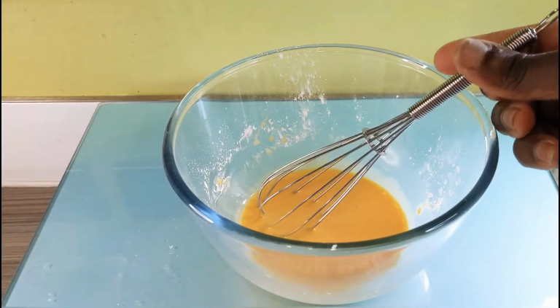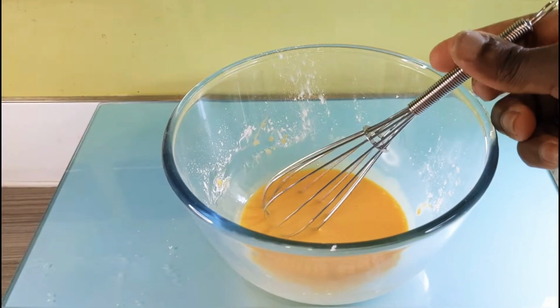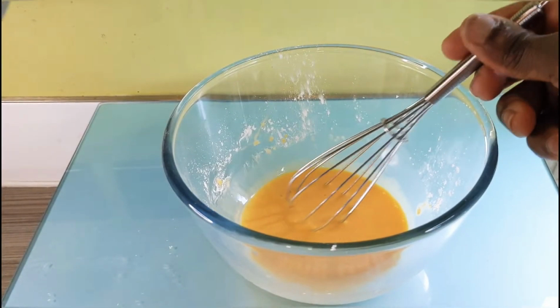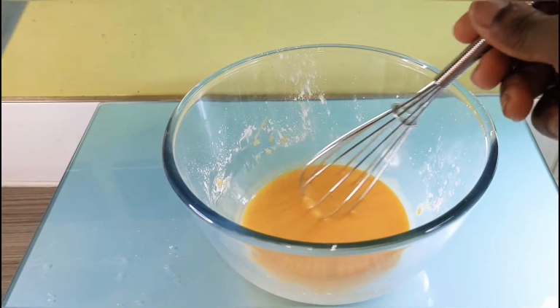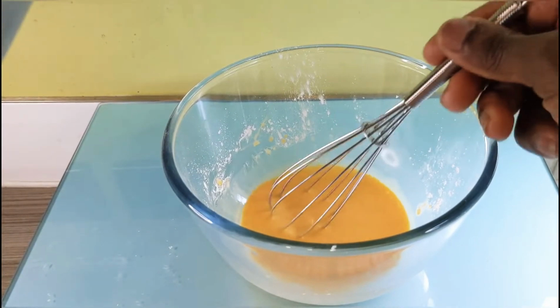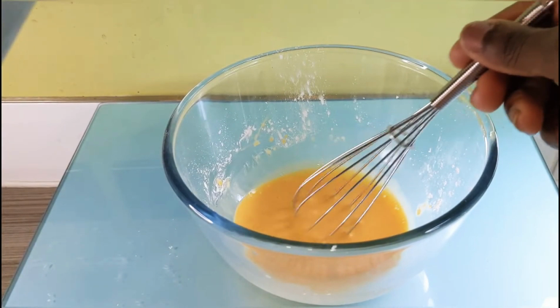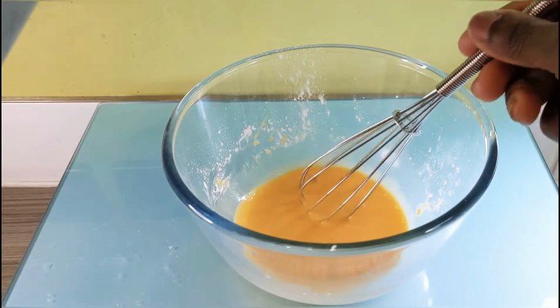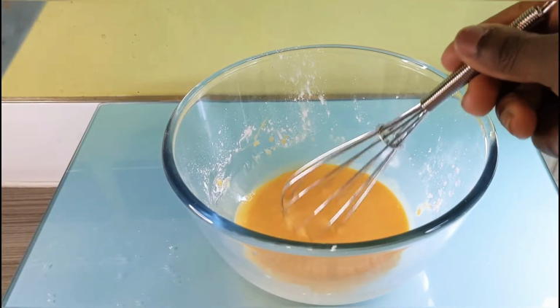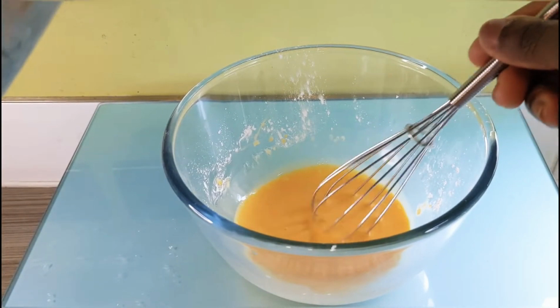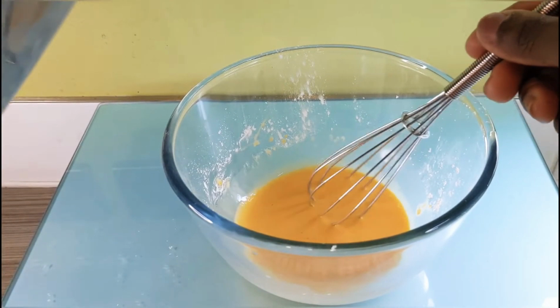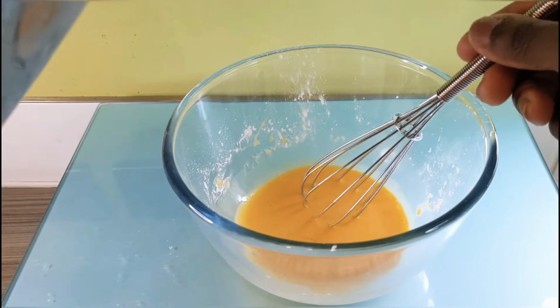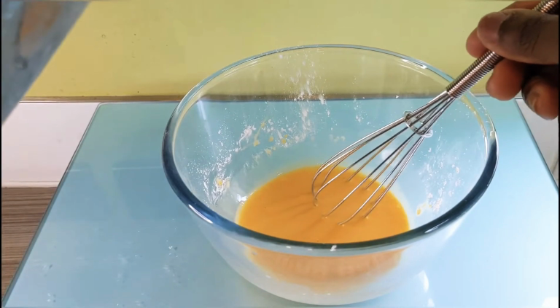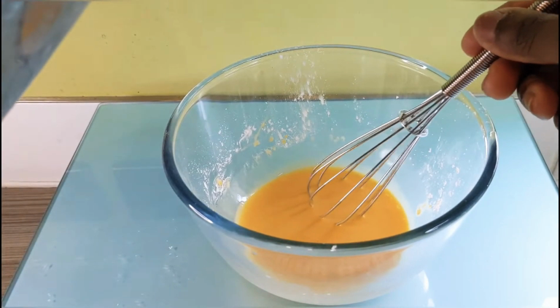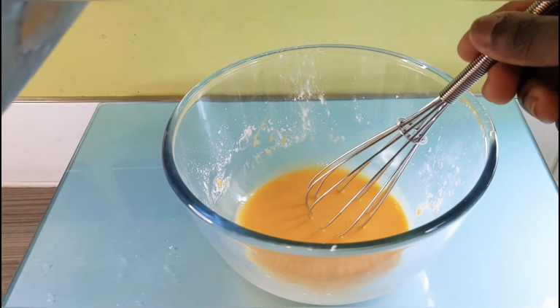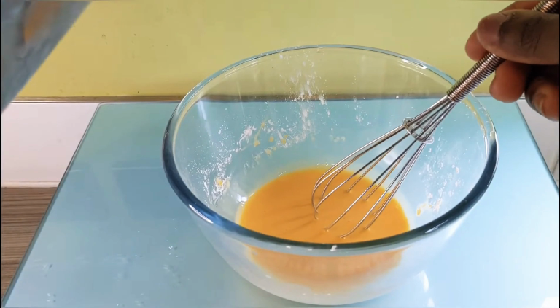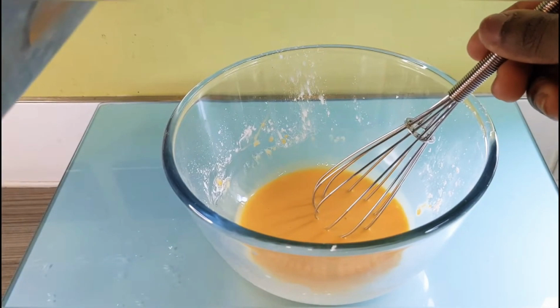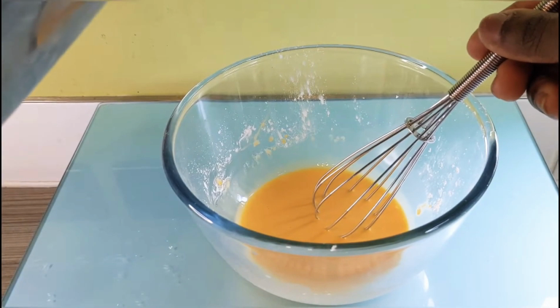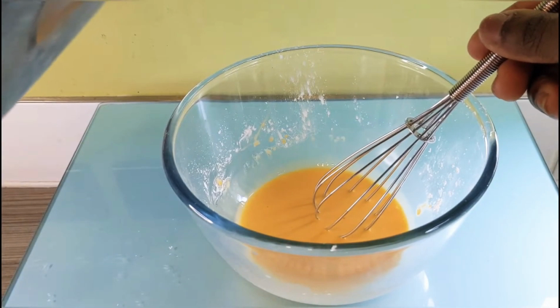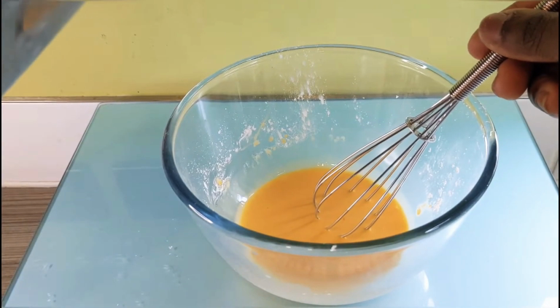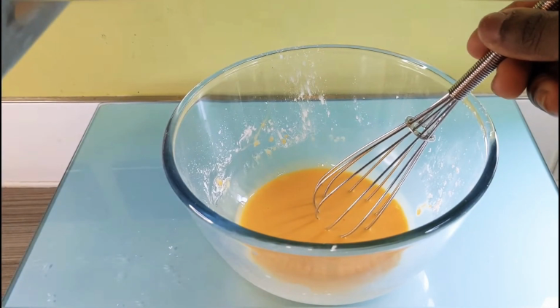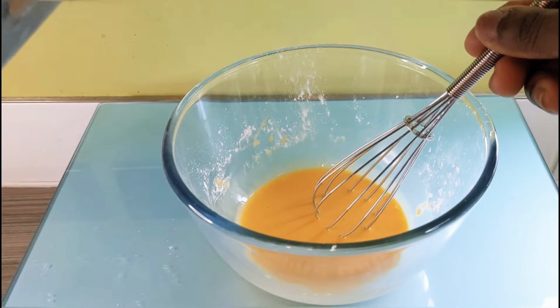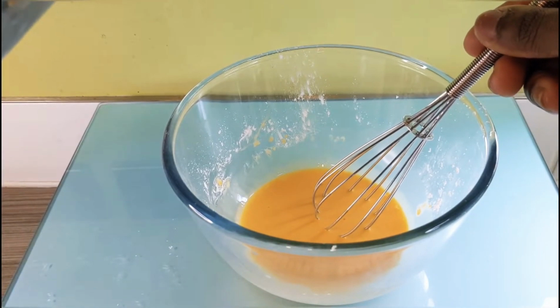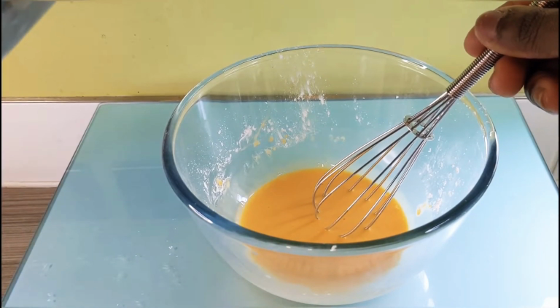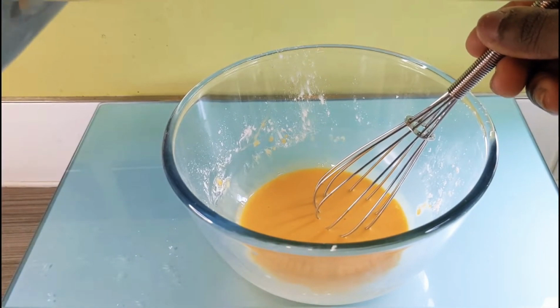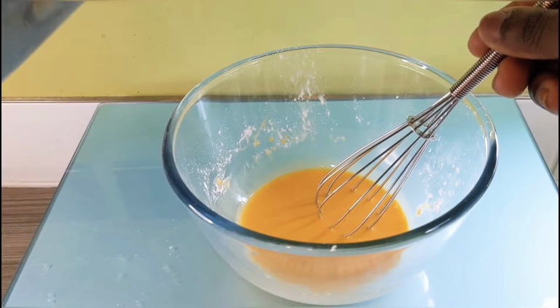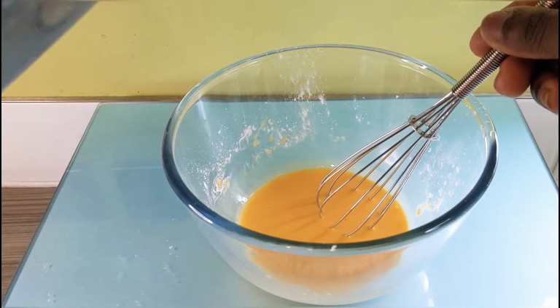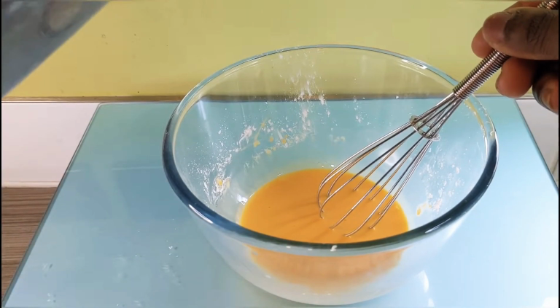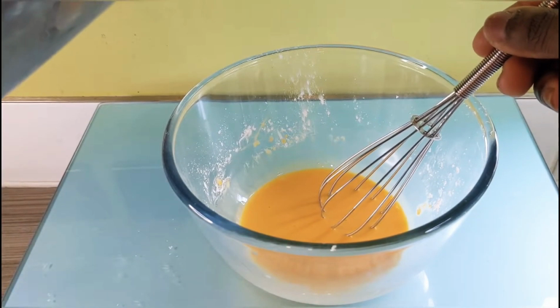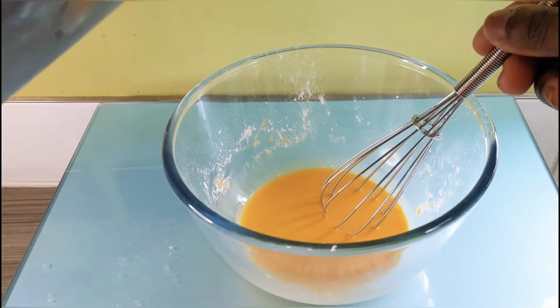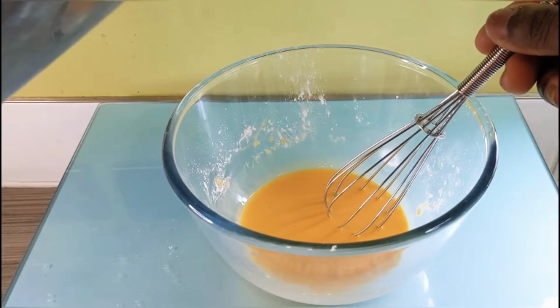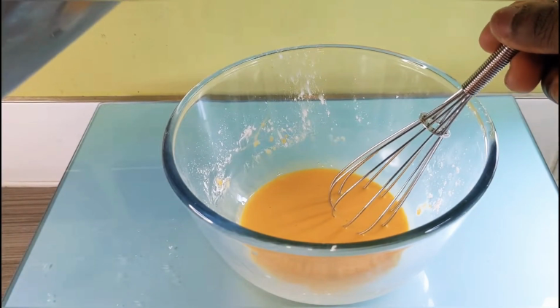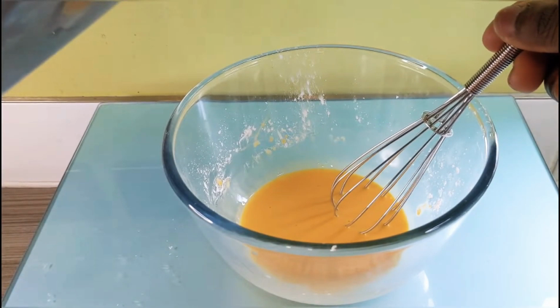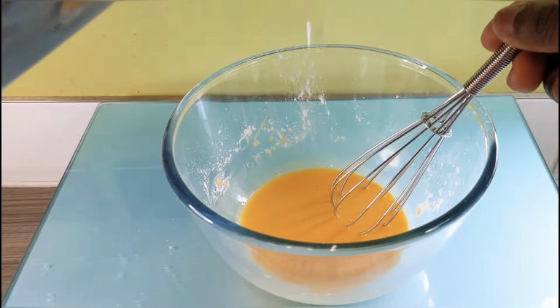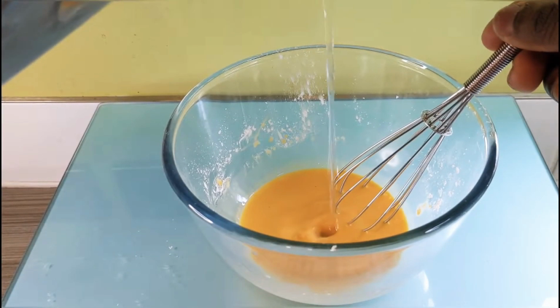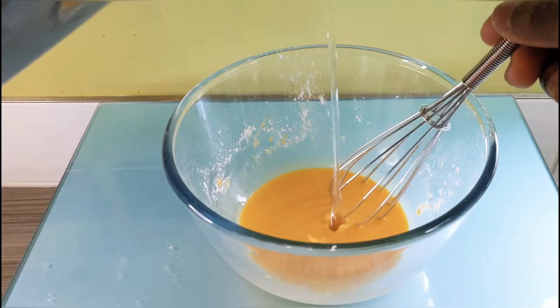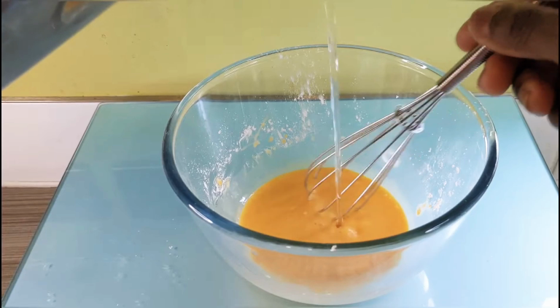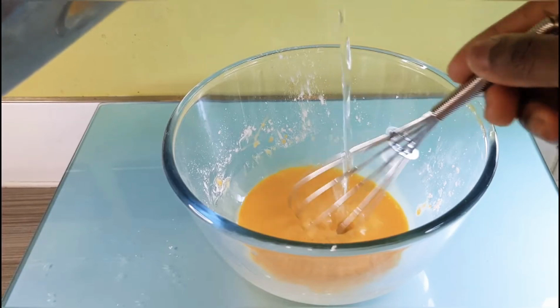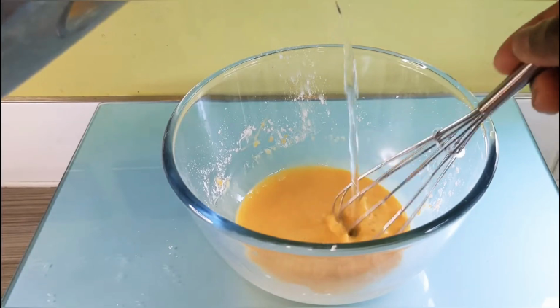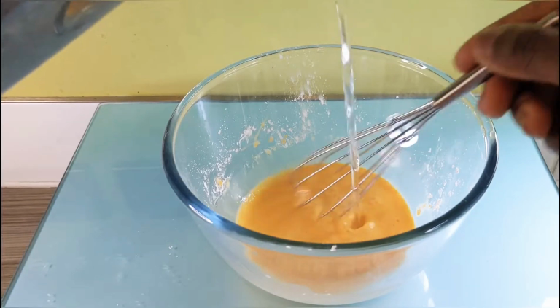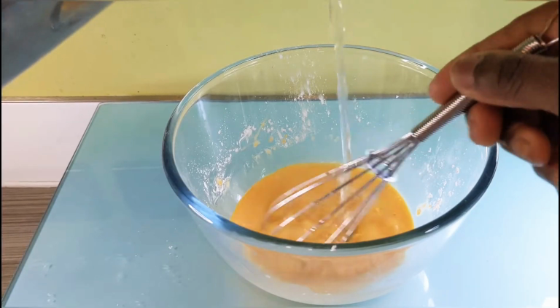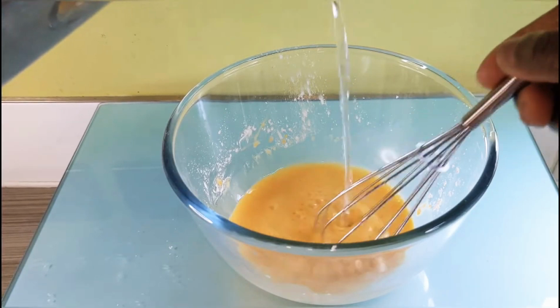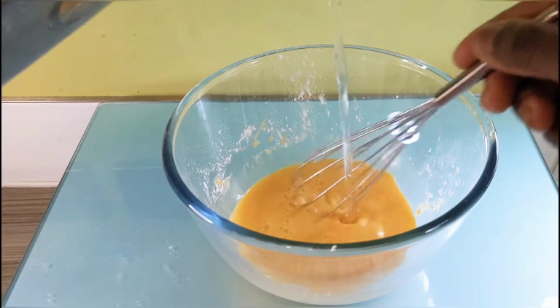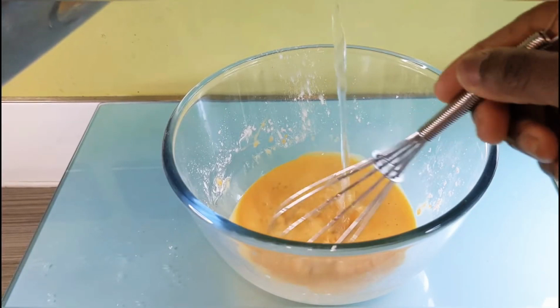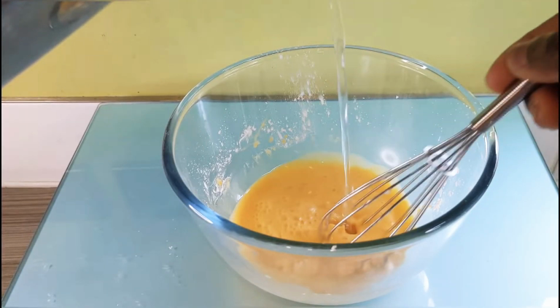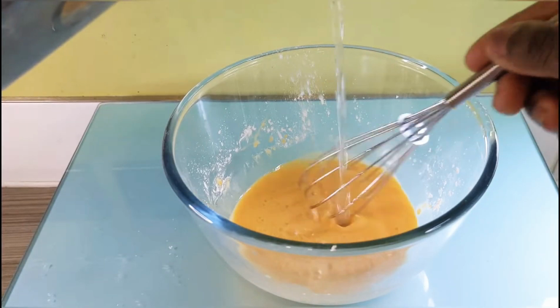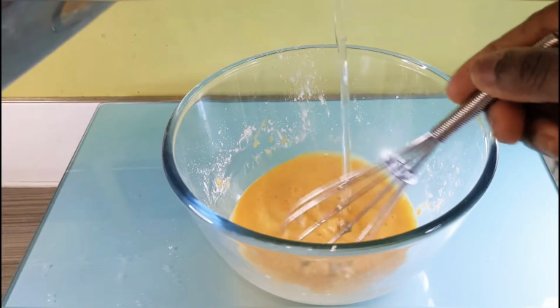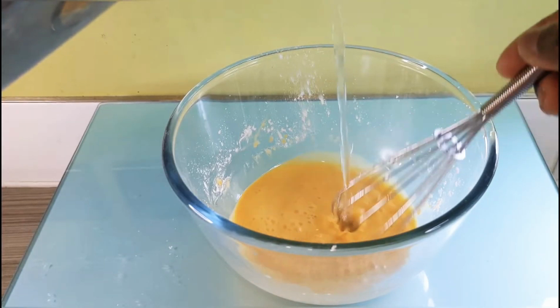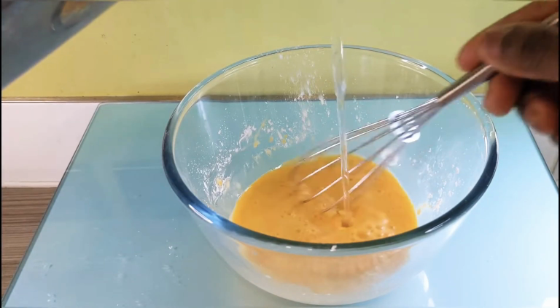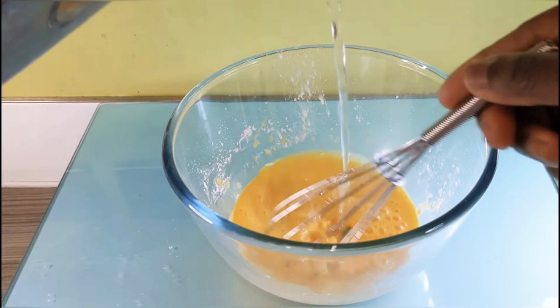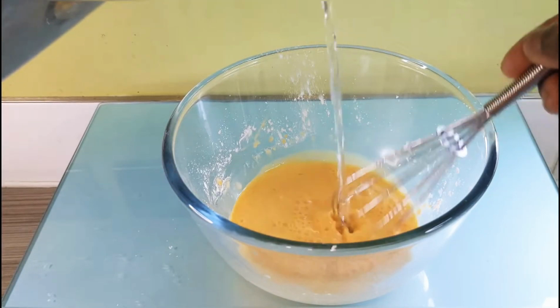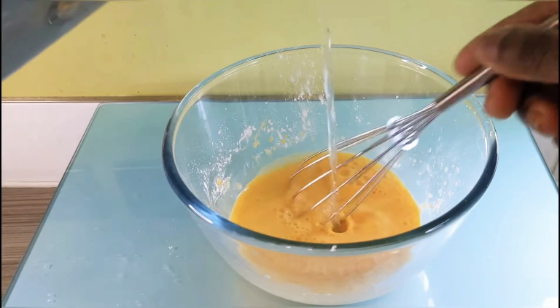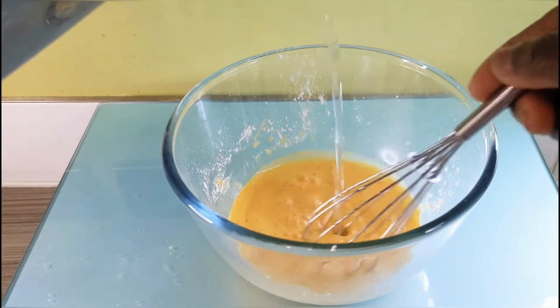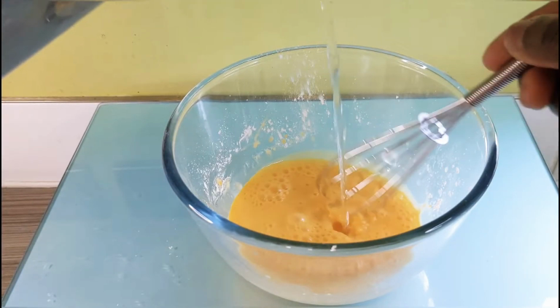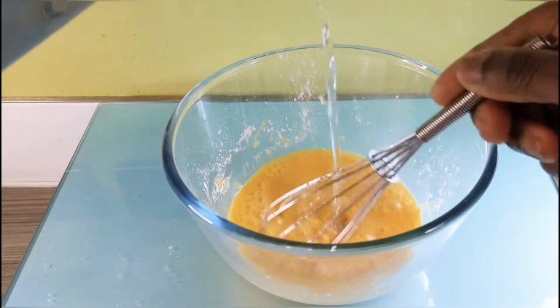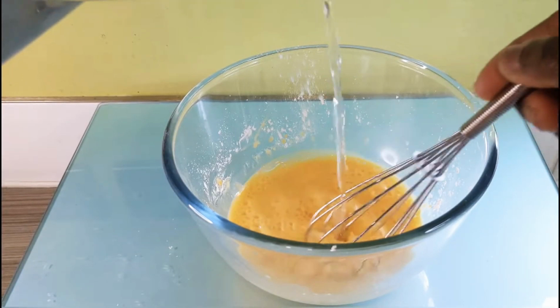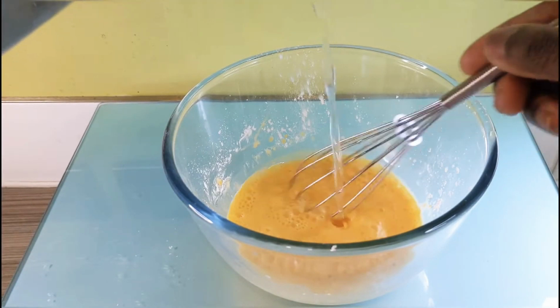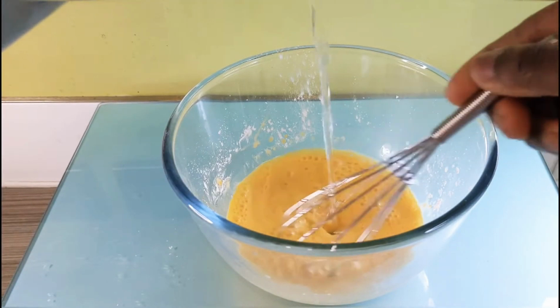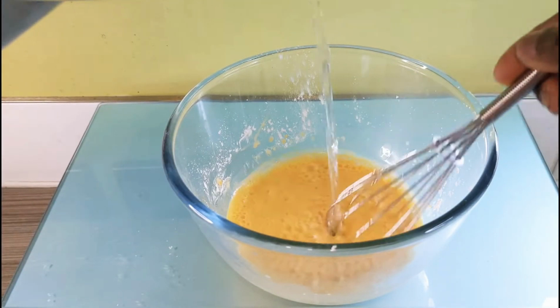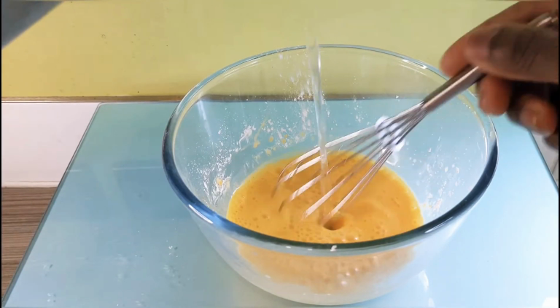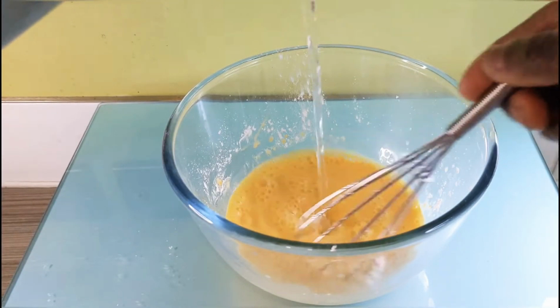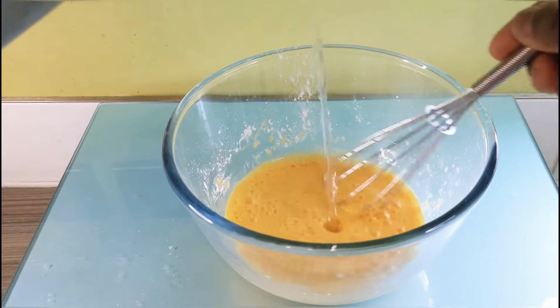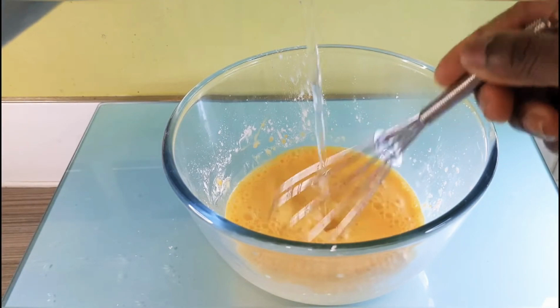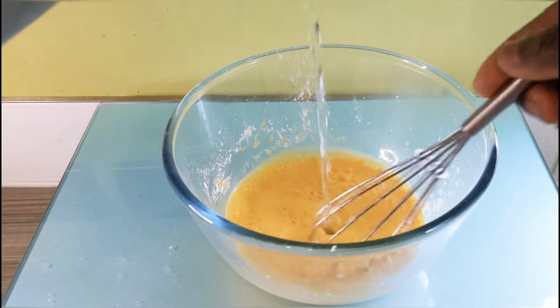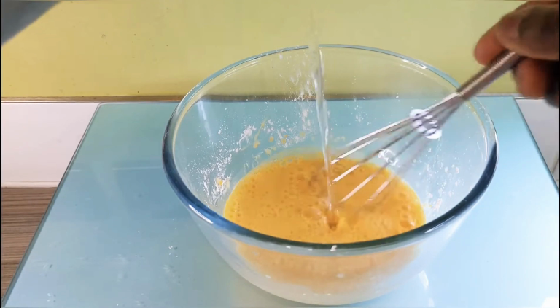Then add some boiling hot water and keep stirring this until it is thick.